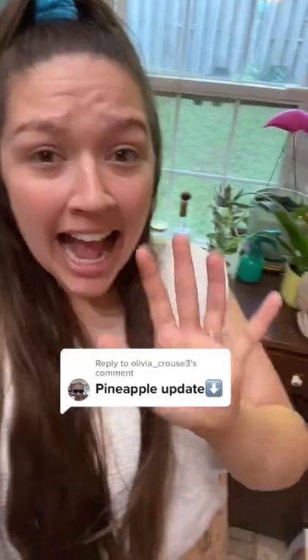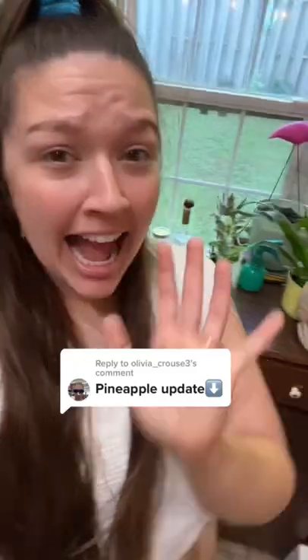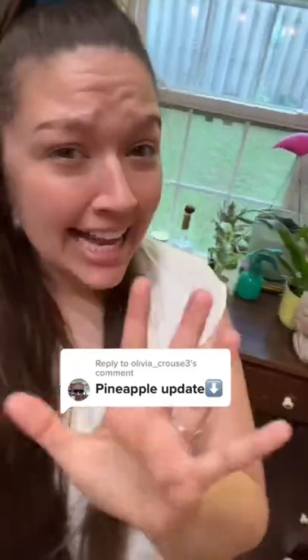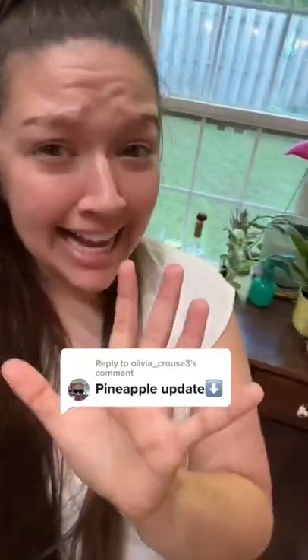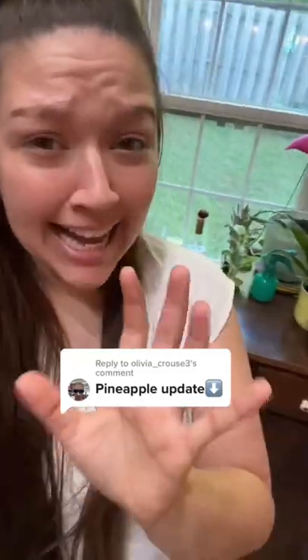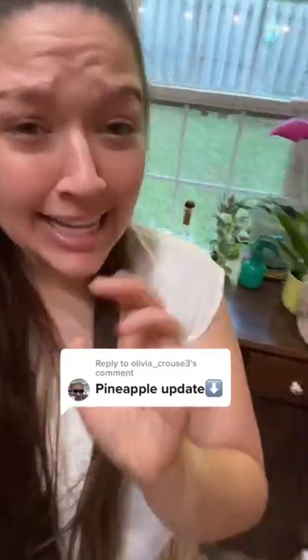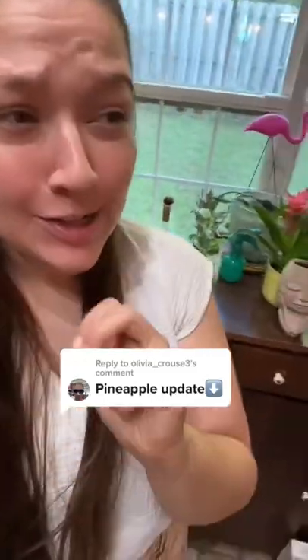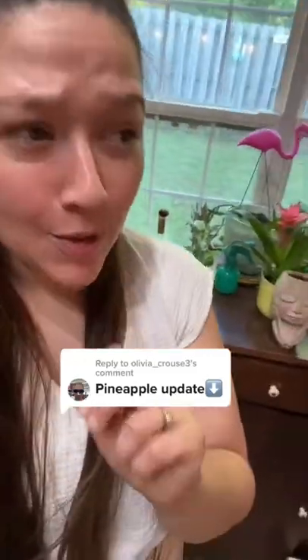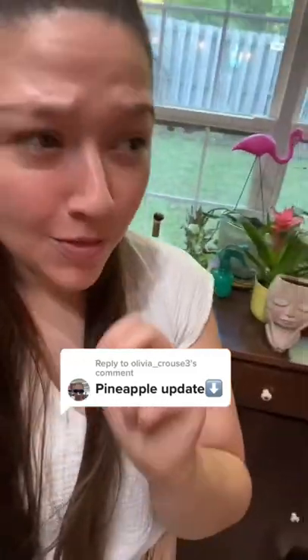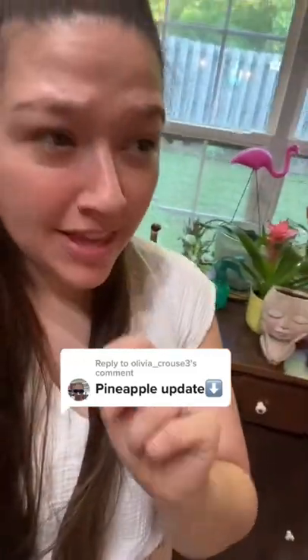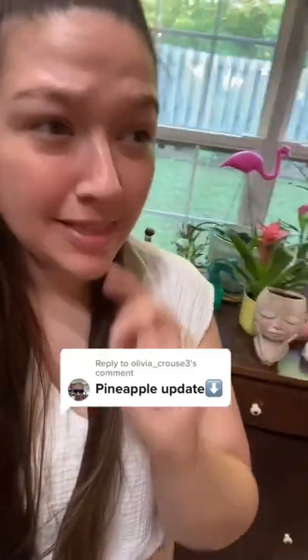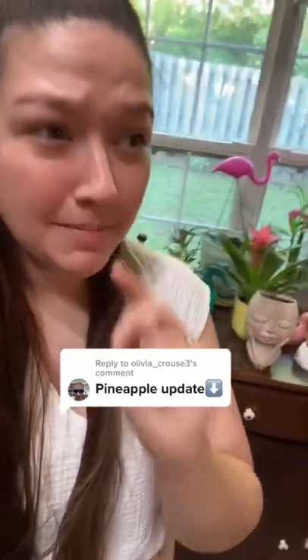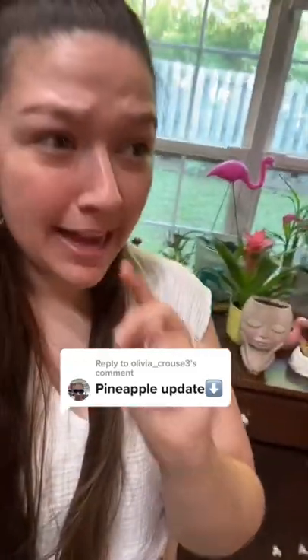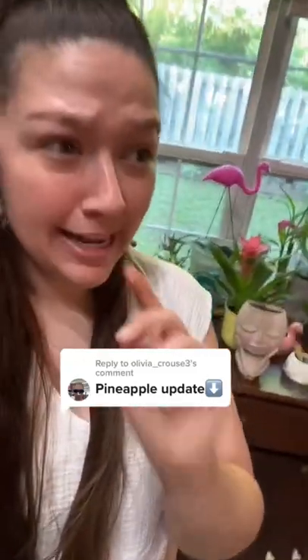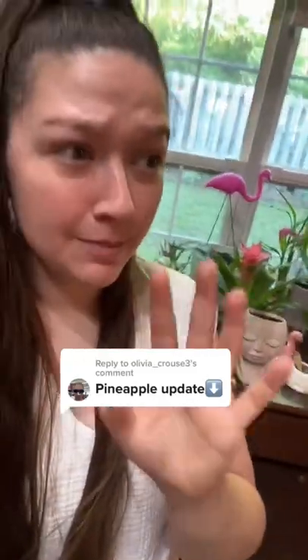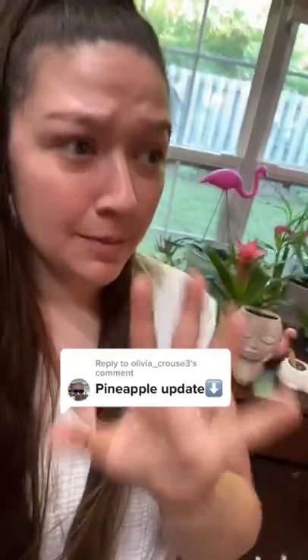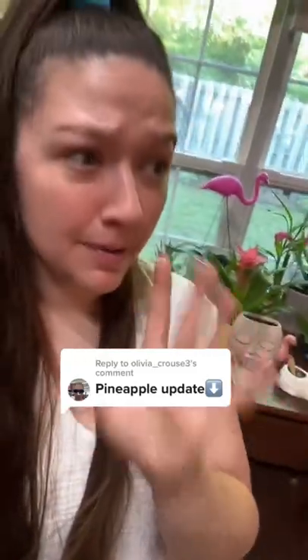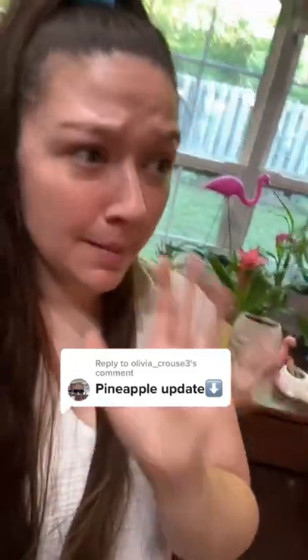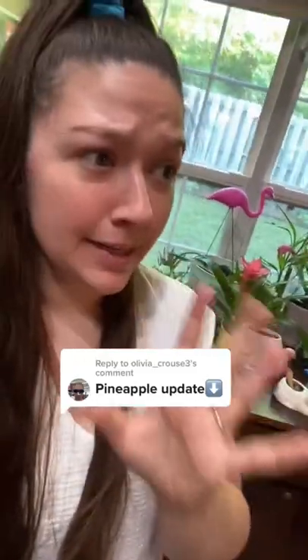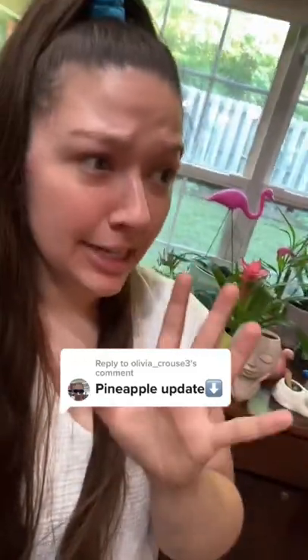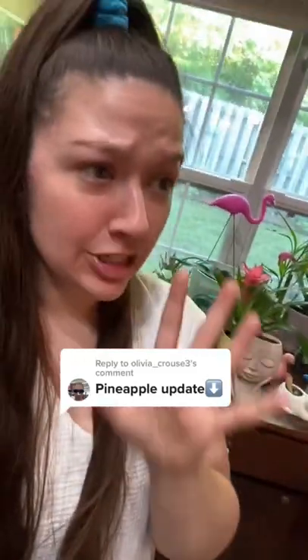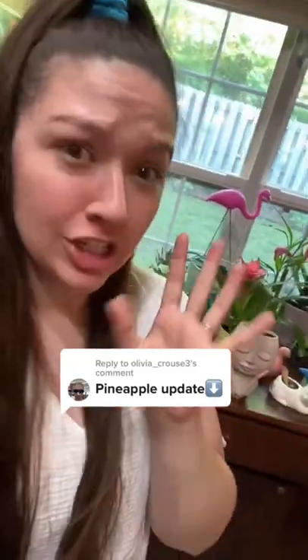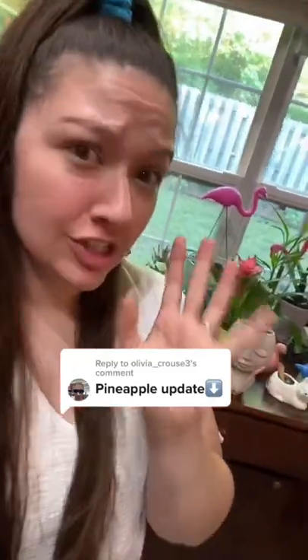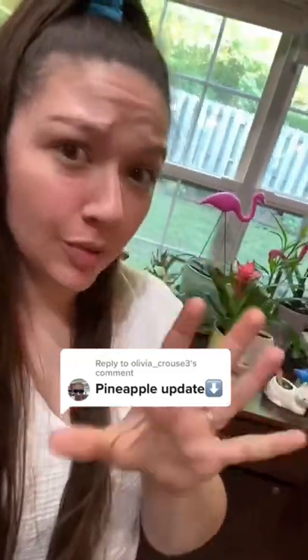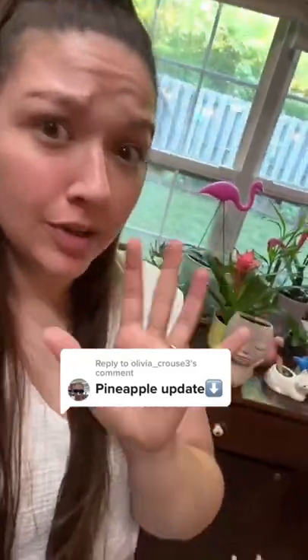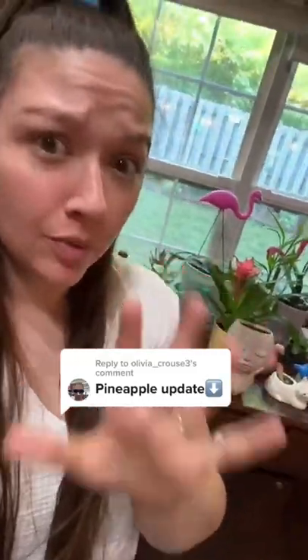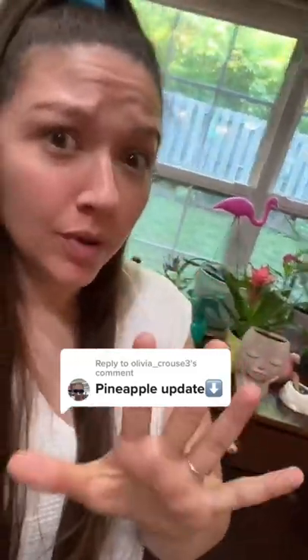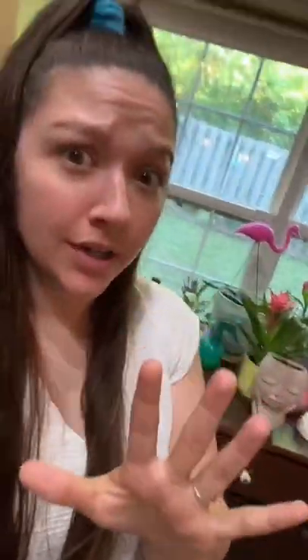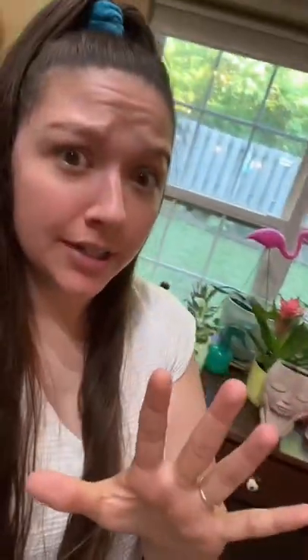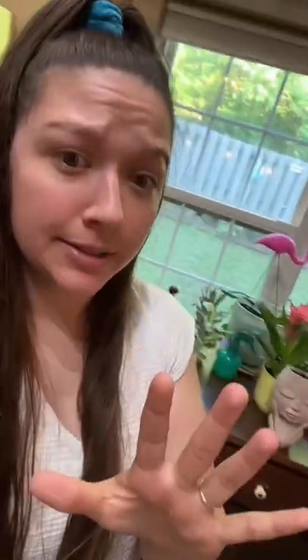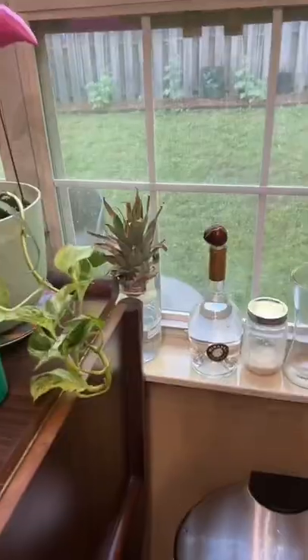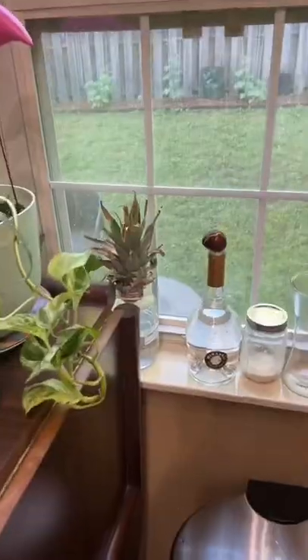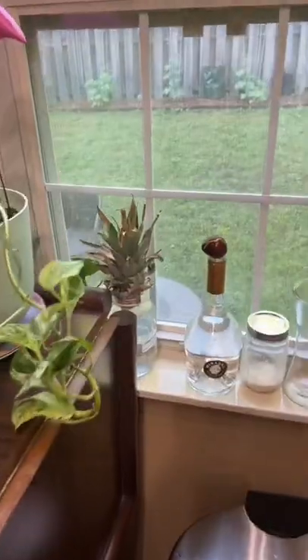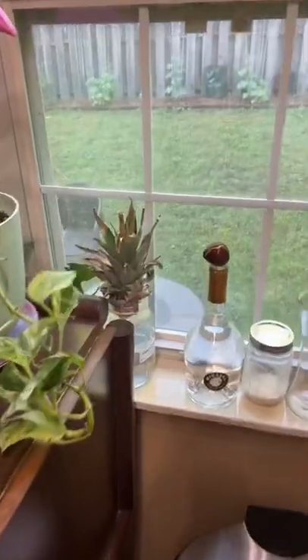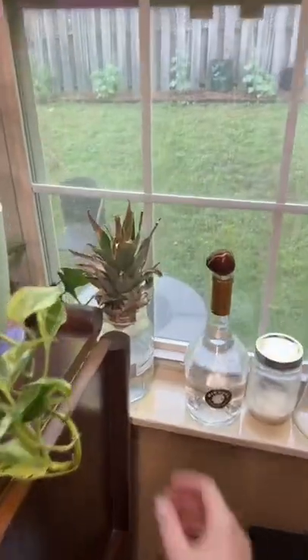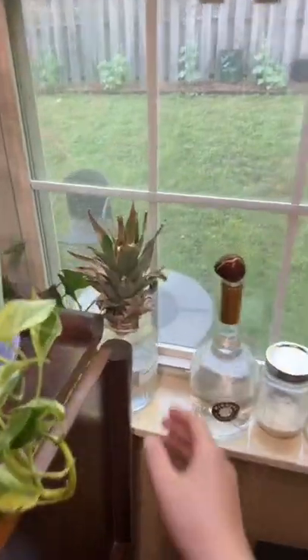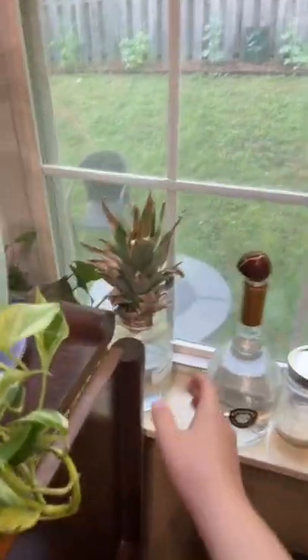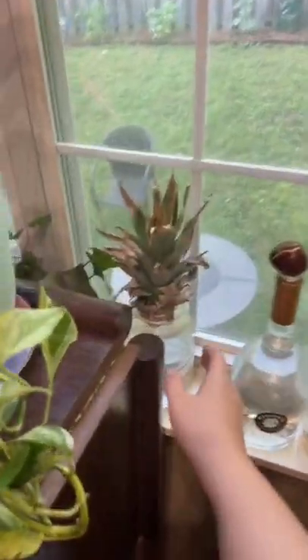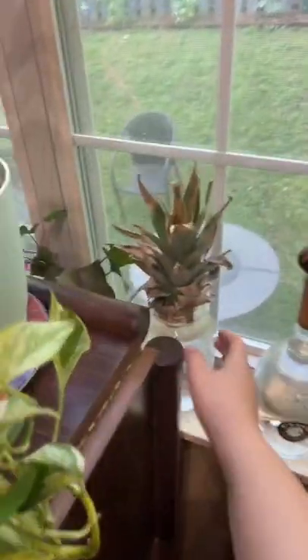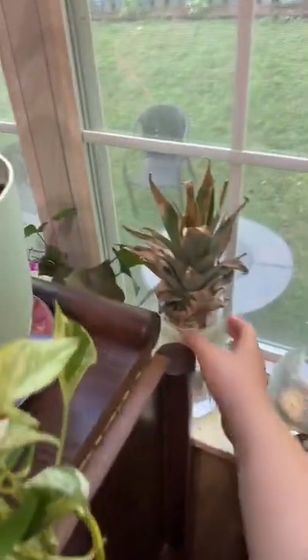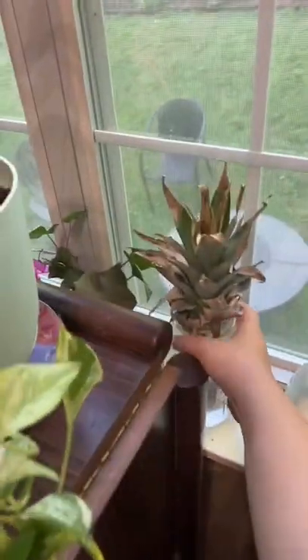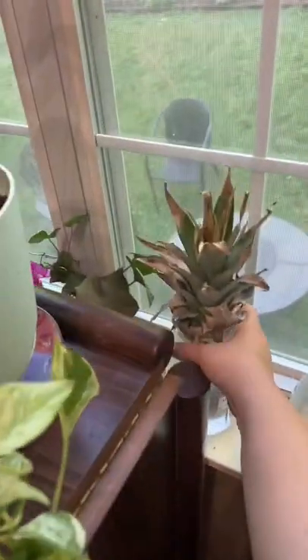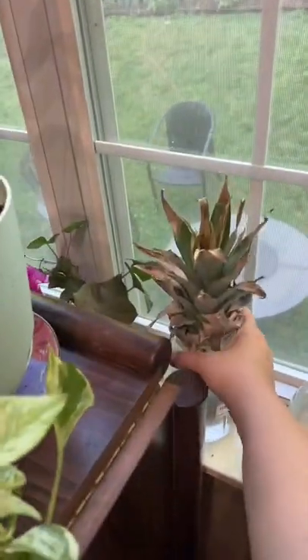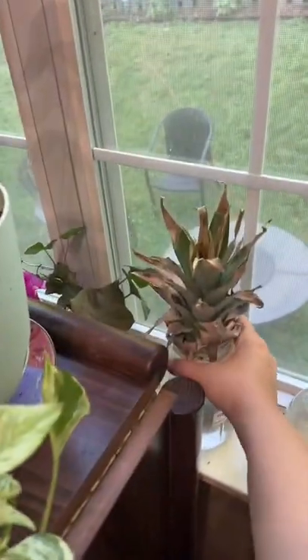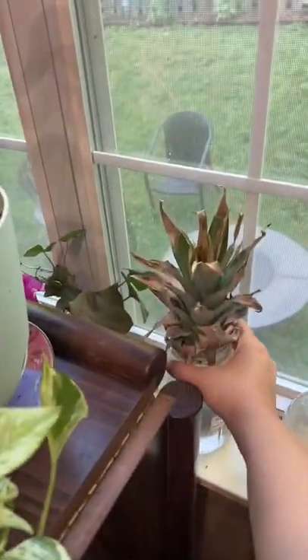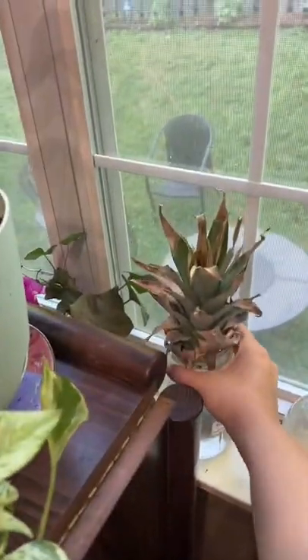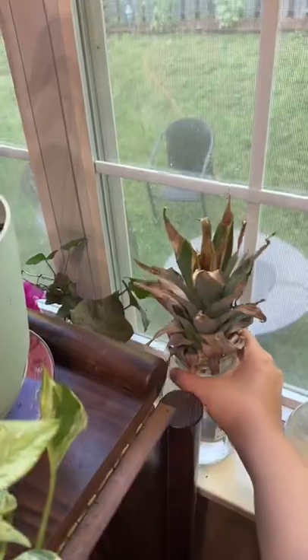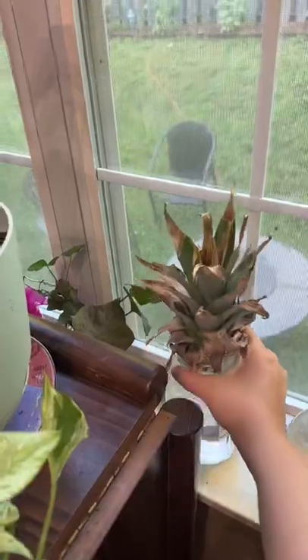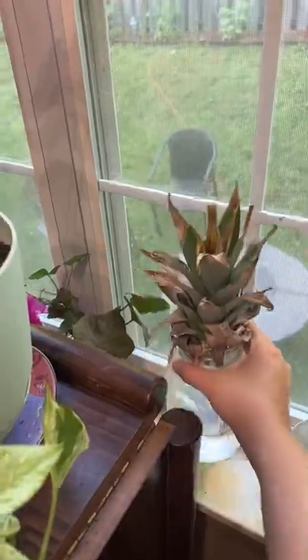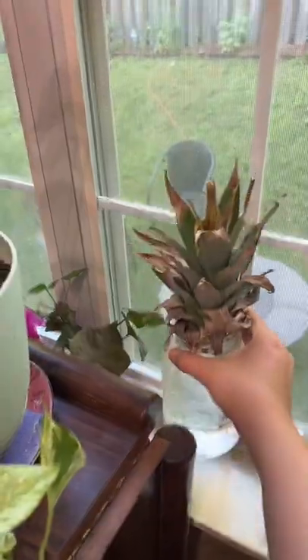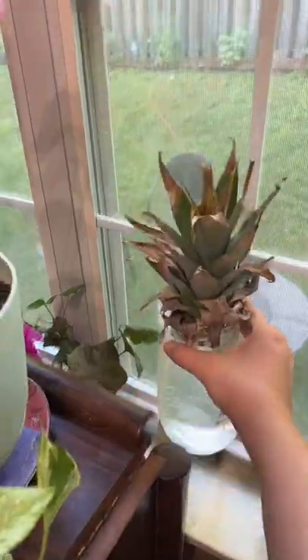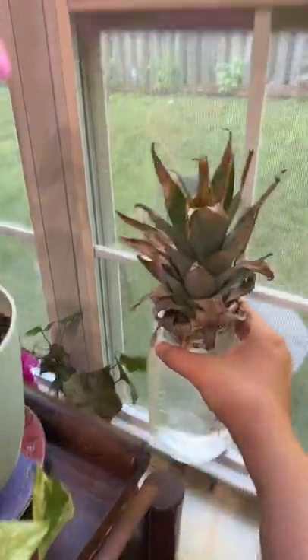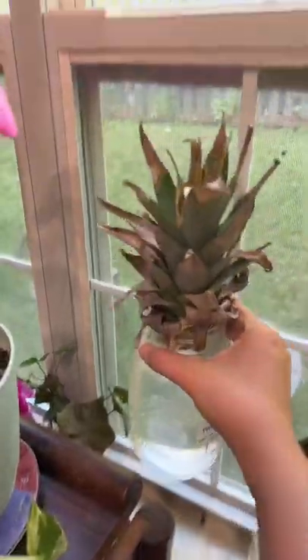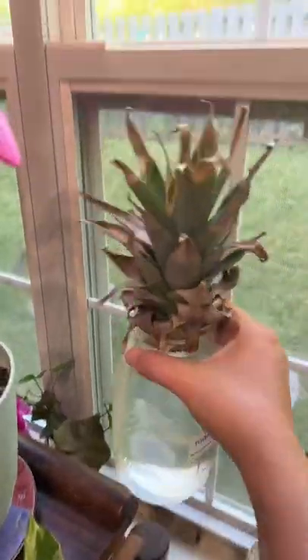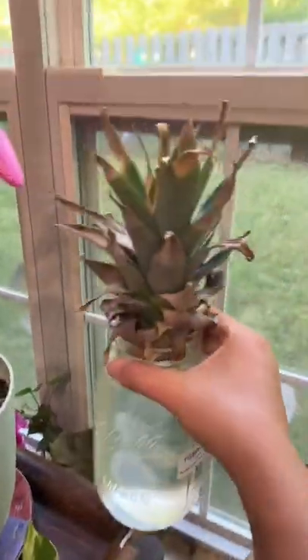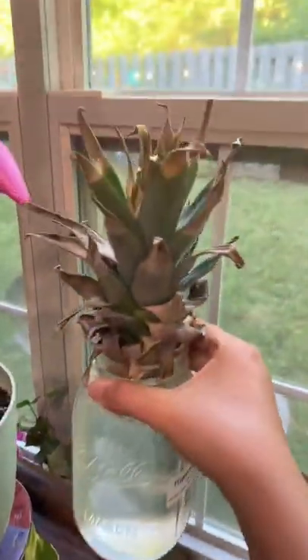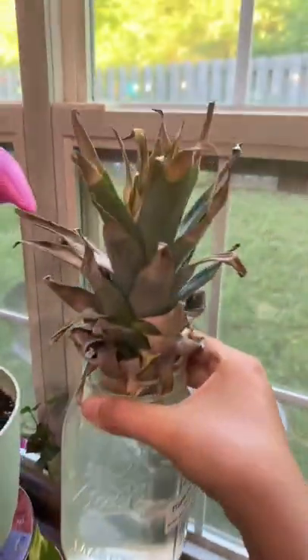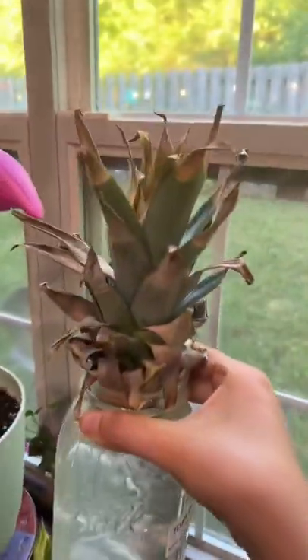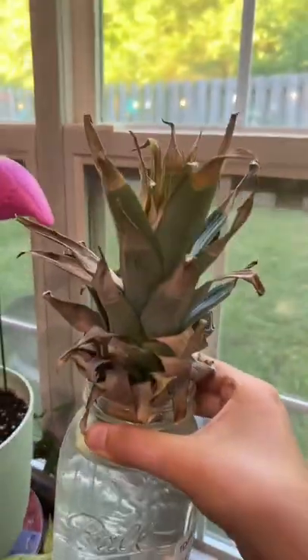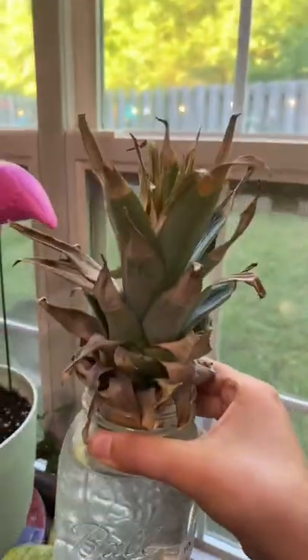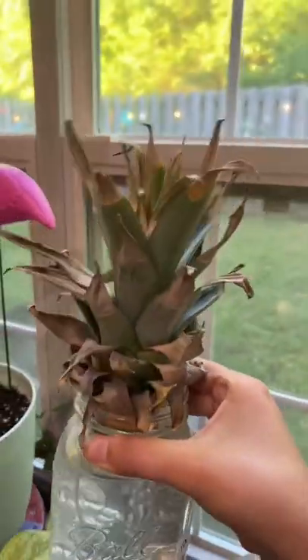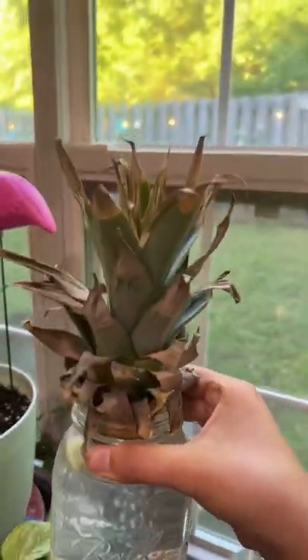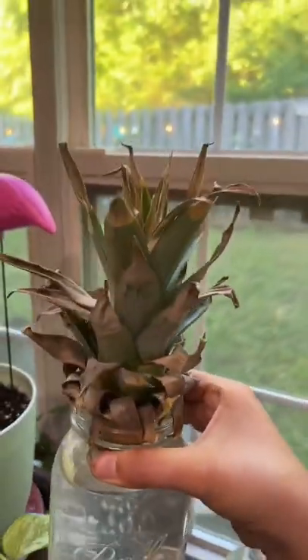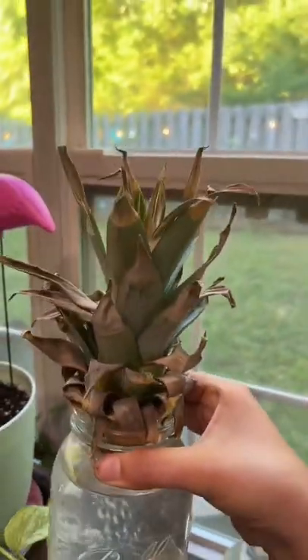I kind of don't think the pineapple propagation is going to work. It does not look too happy.